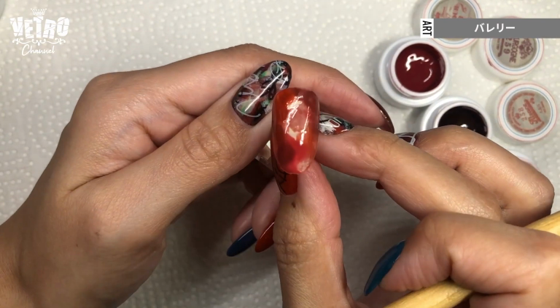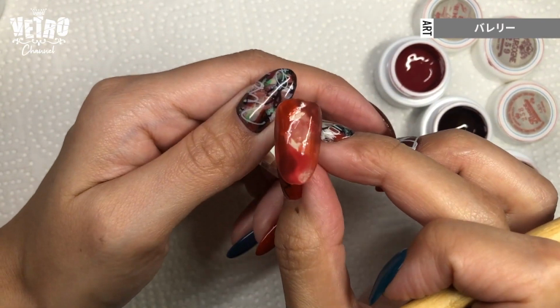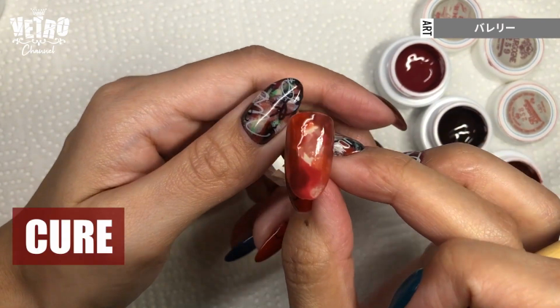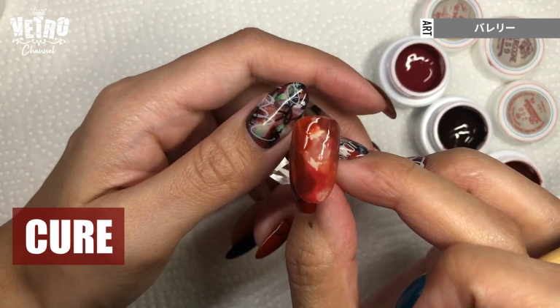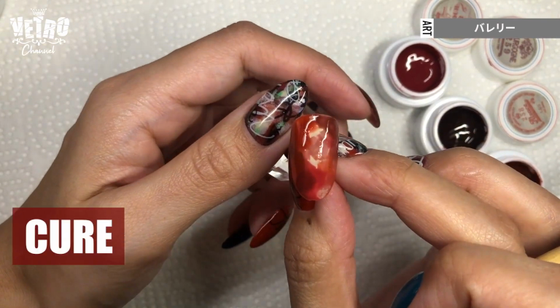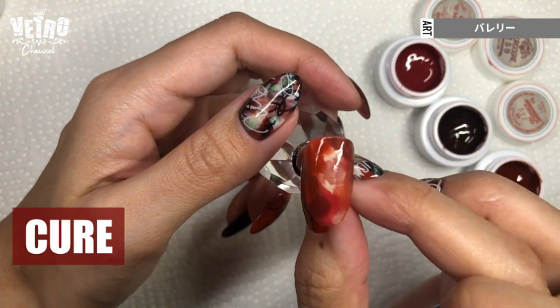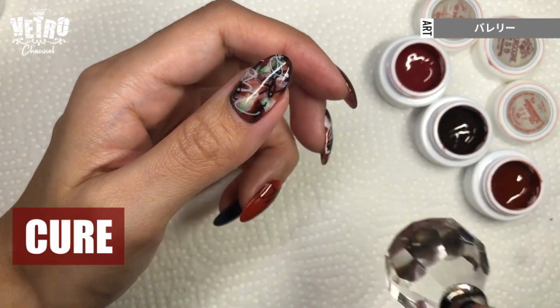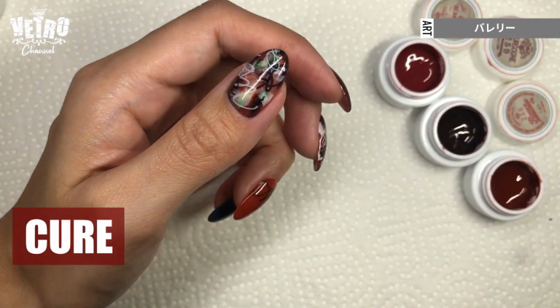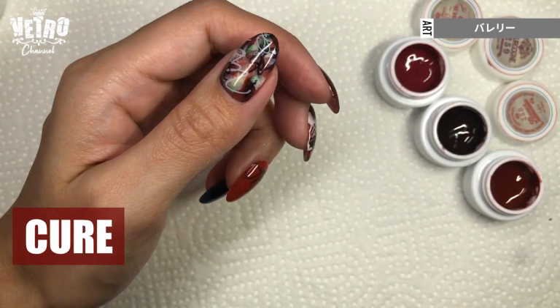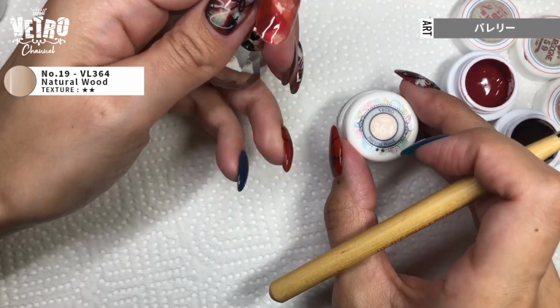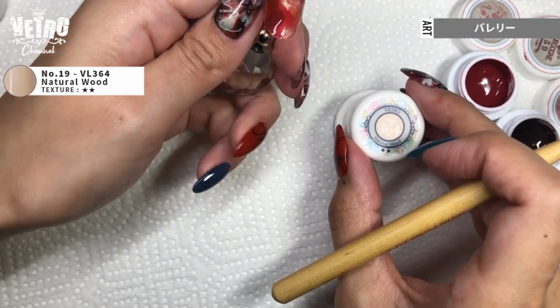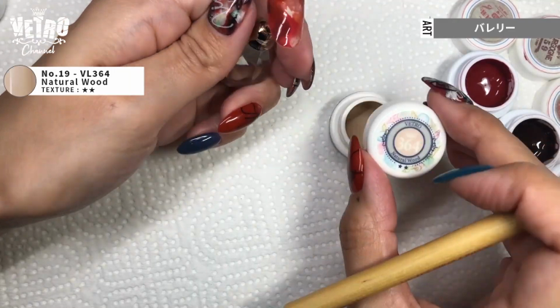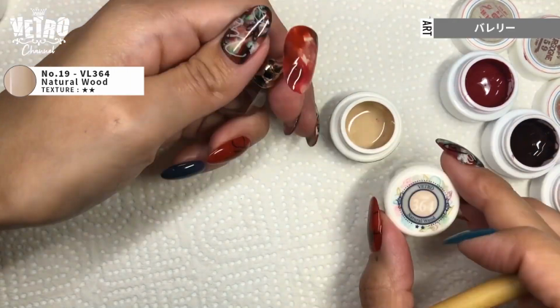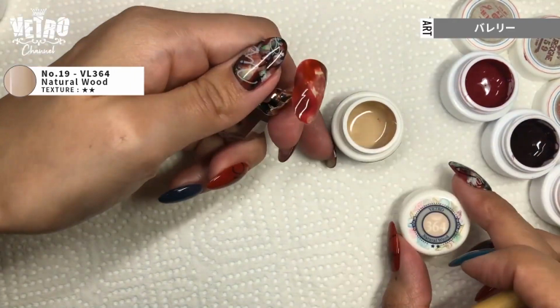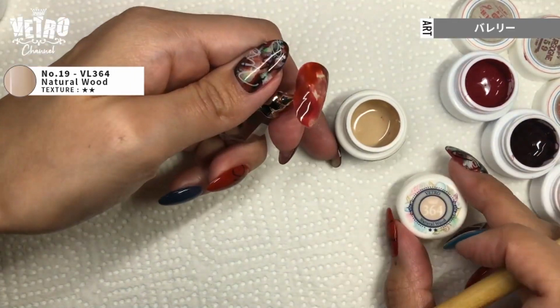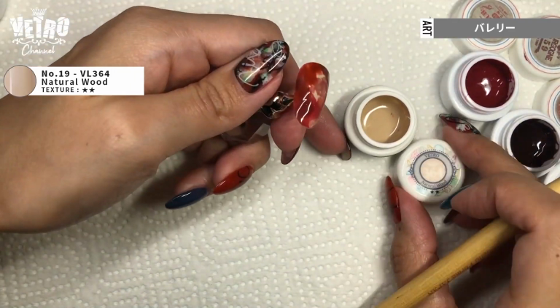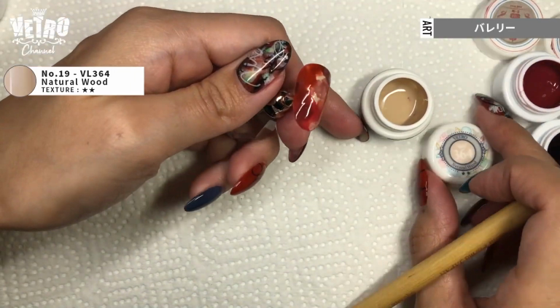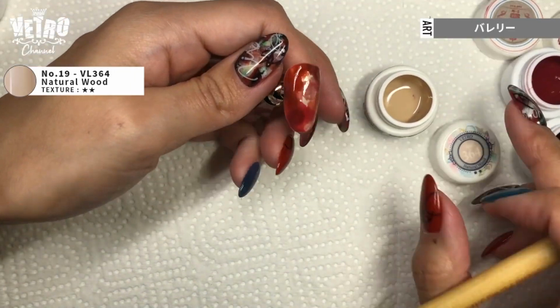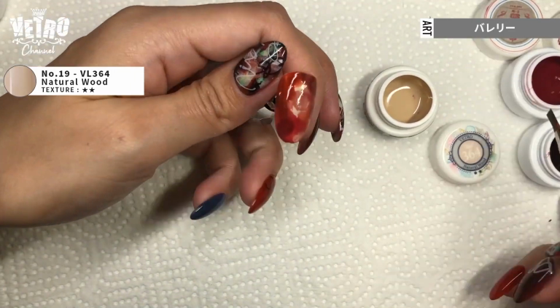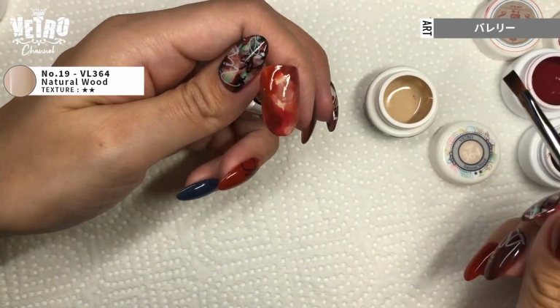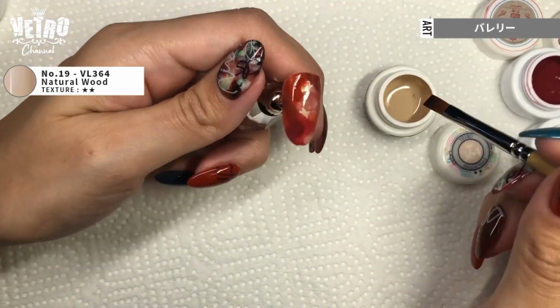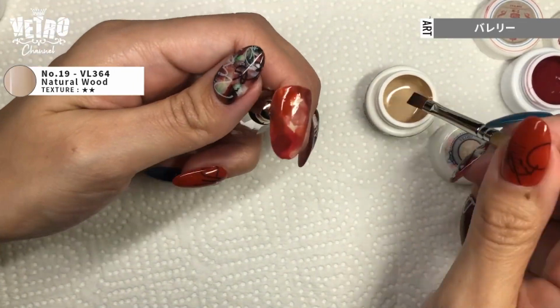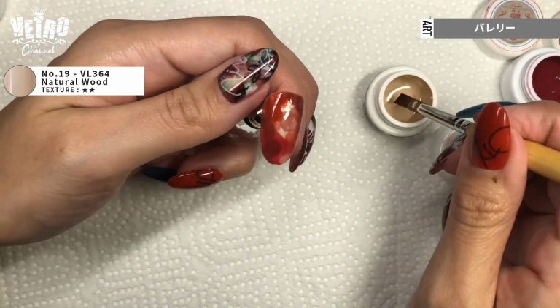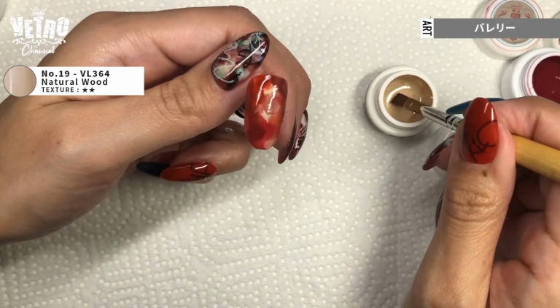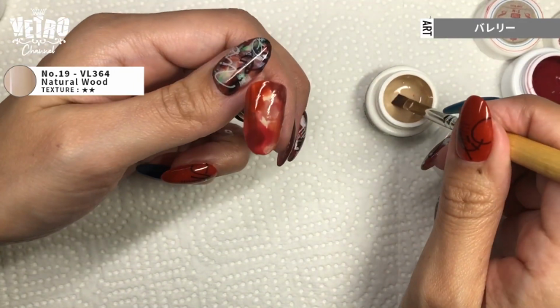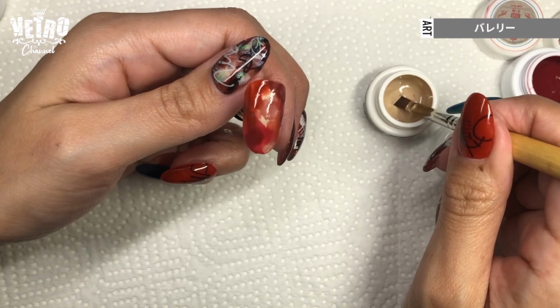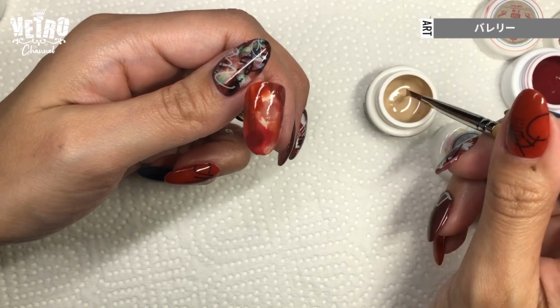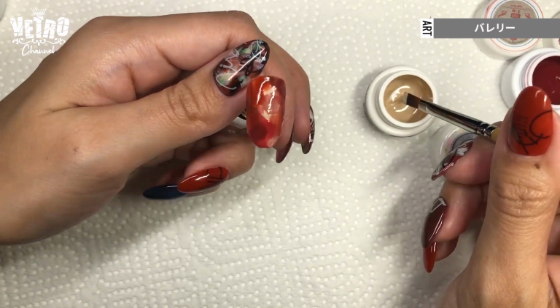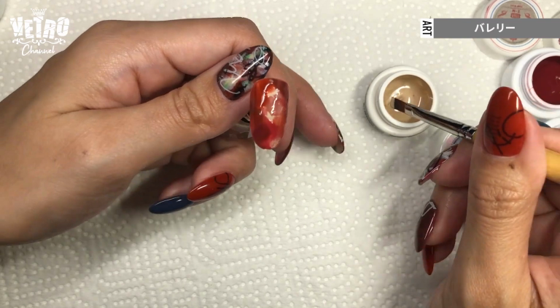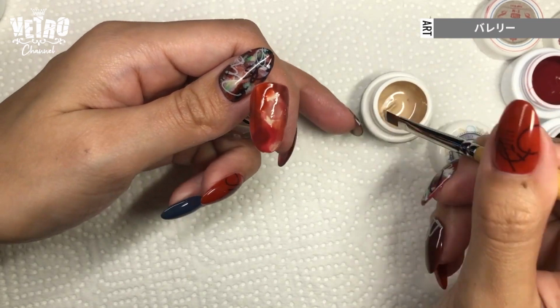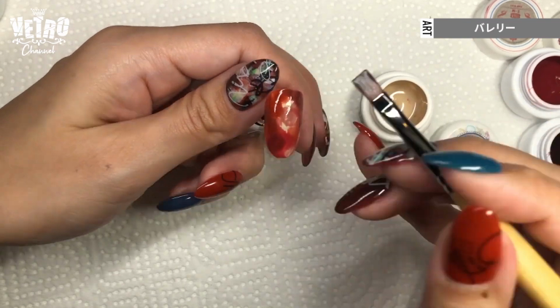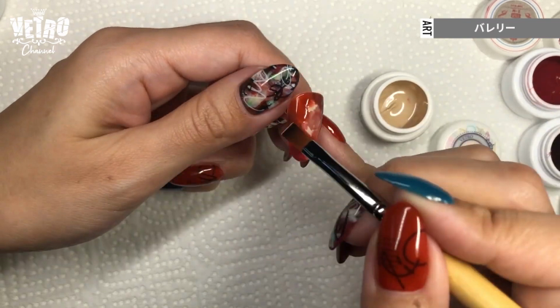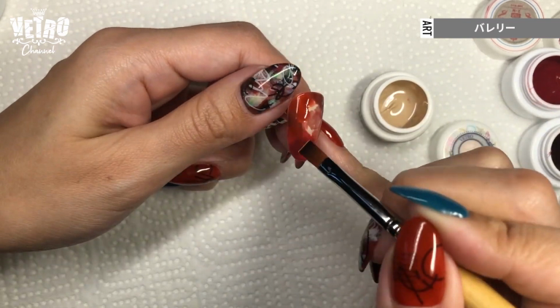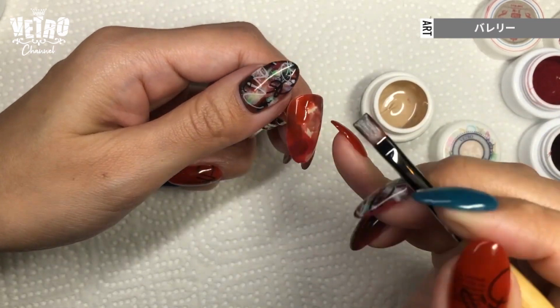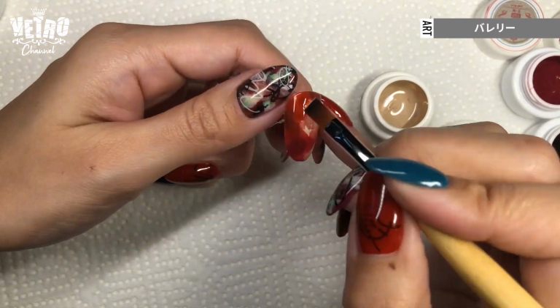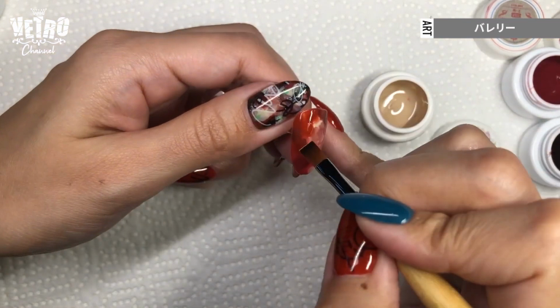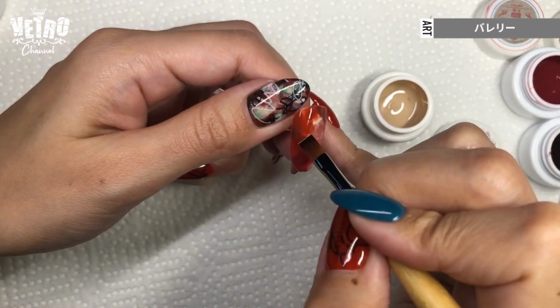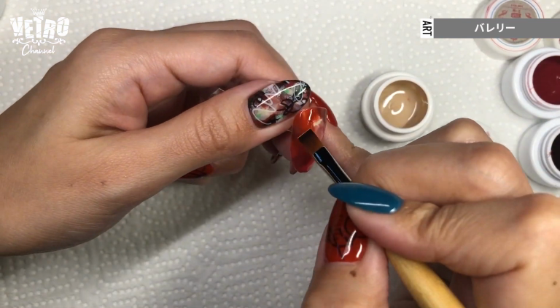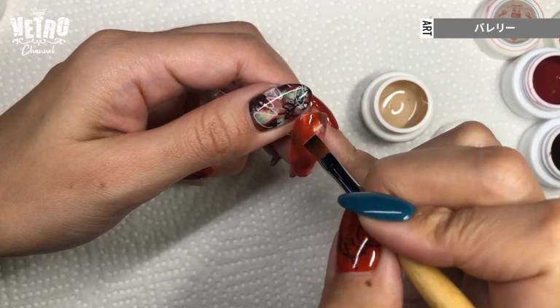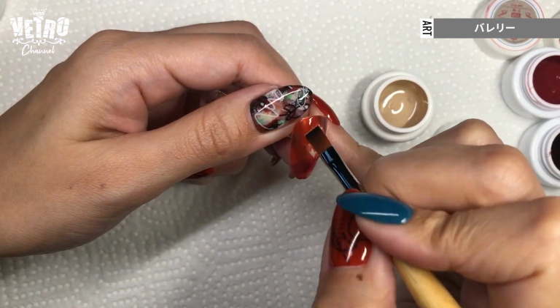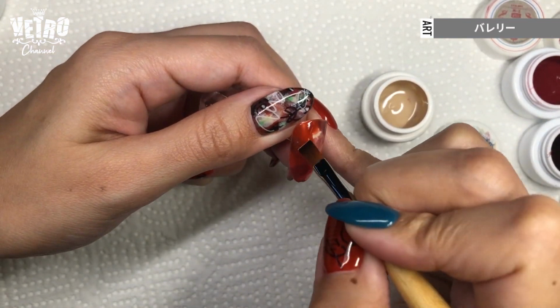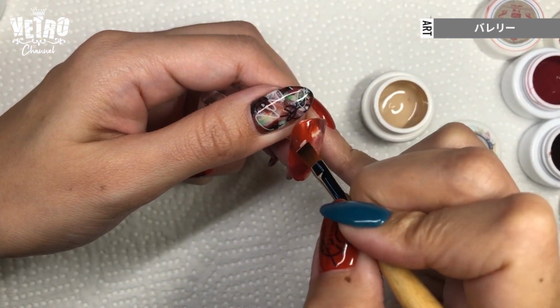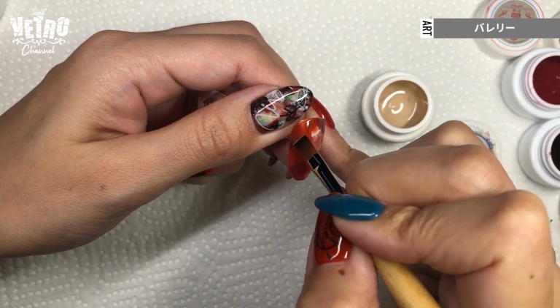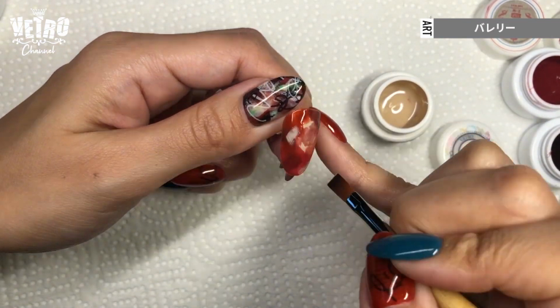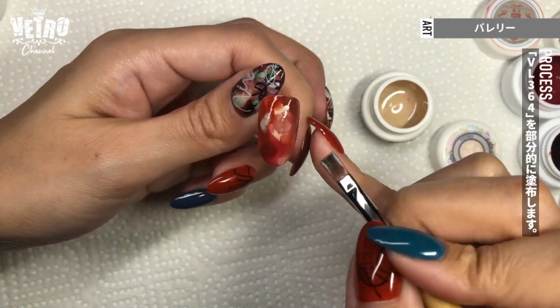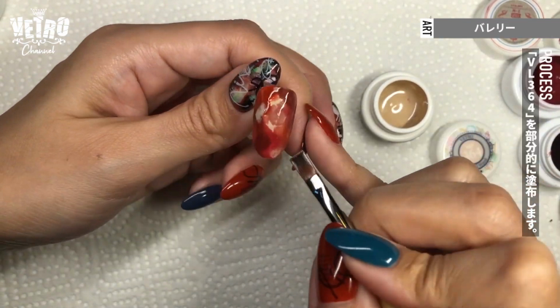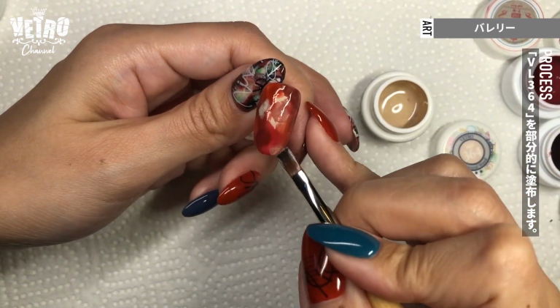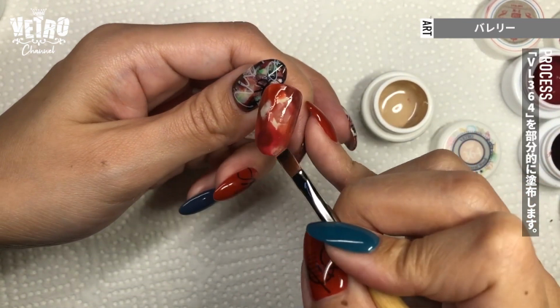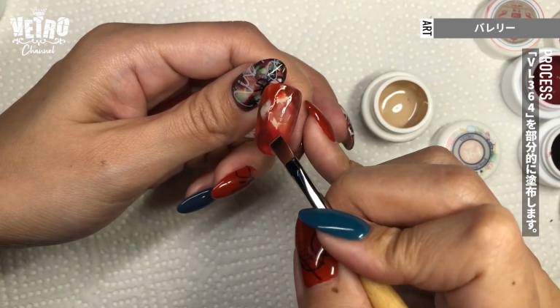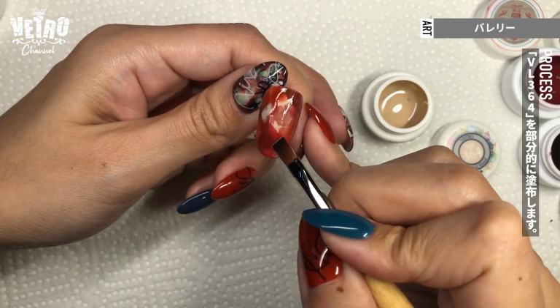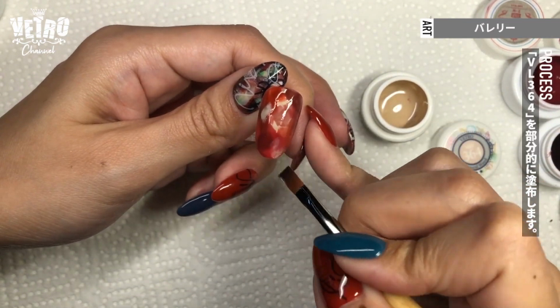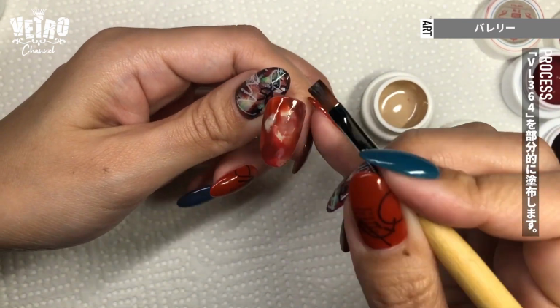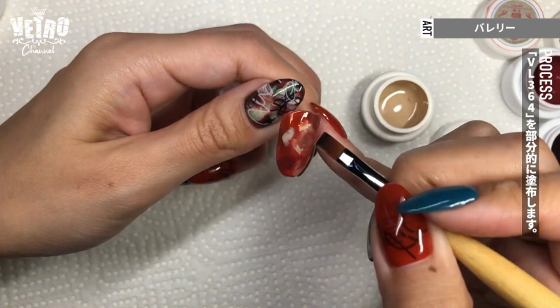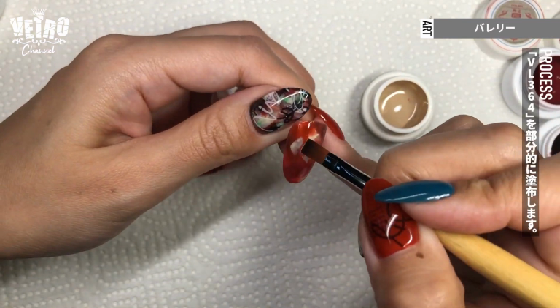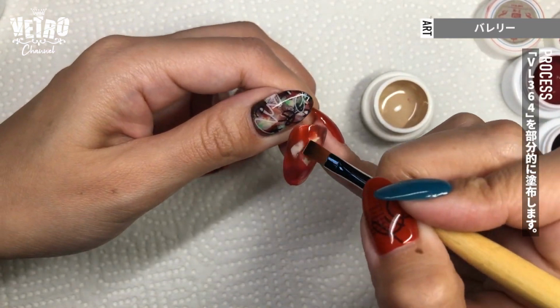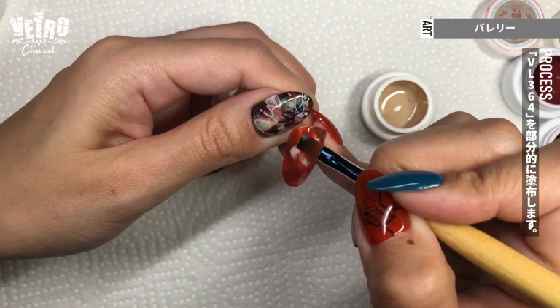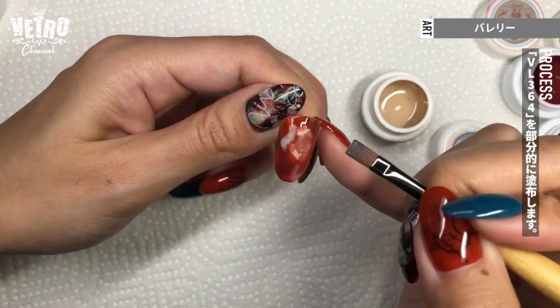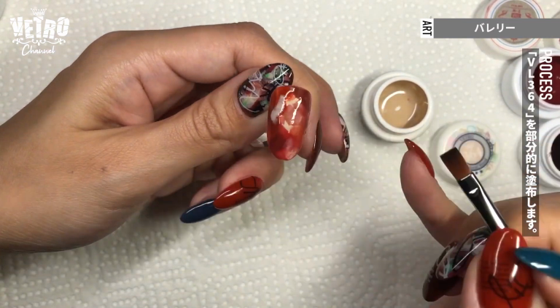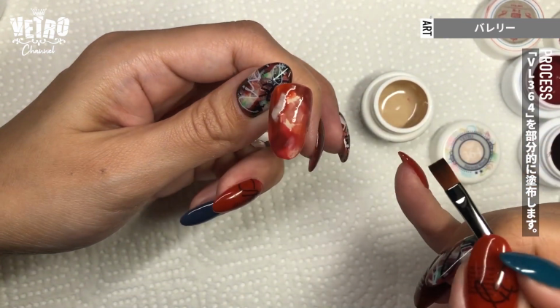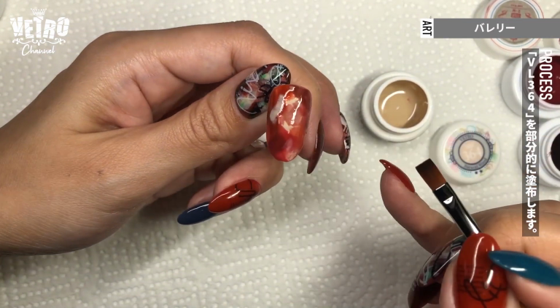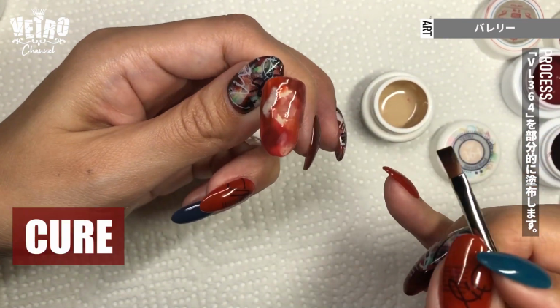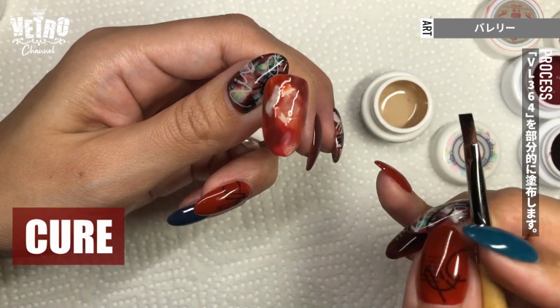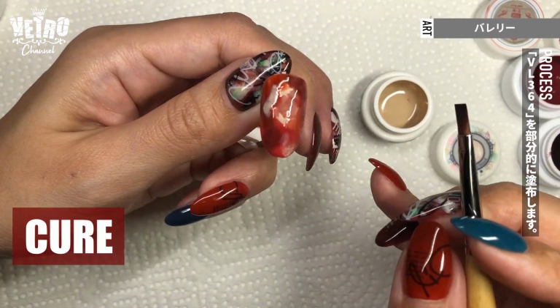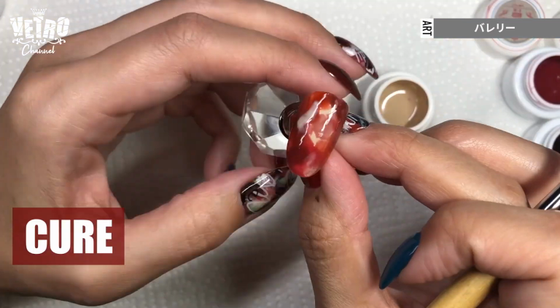And cure. Then I use the same beige, Vetro 364, to add a few strokes, and cure.